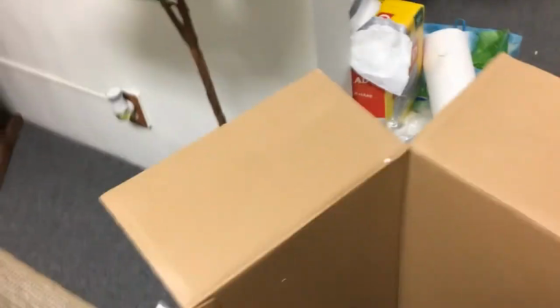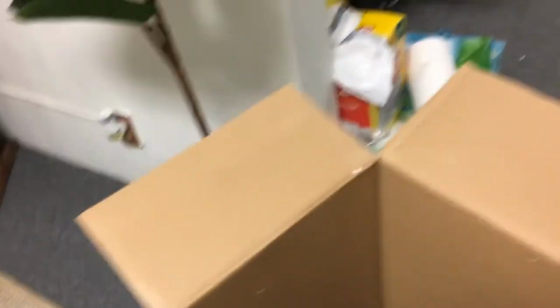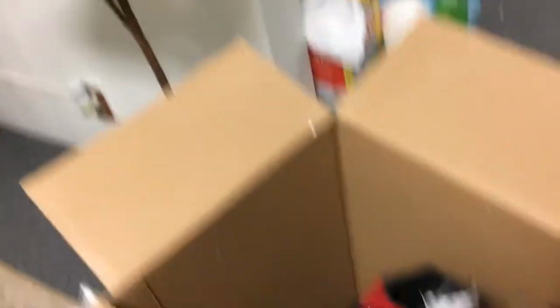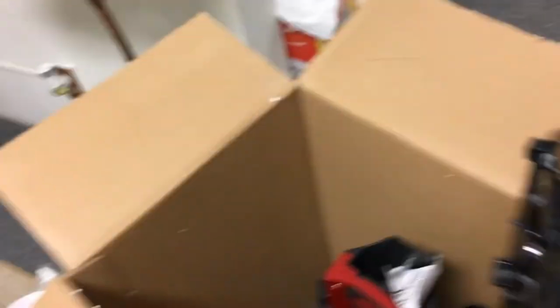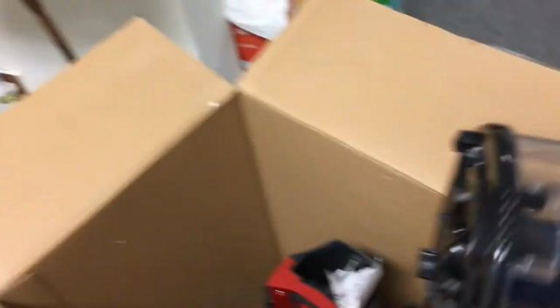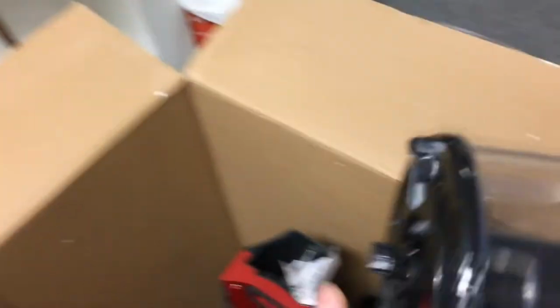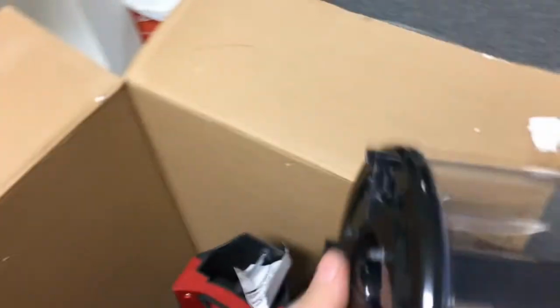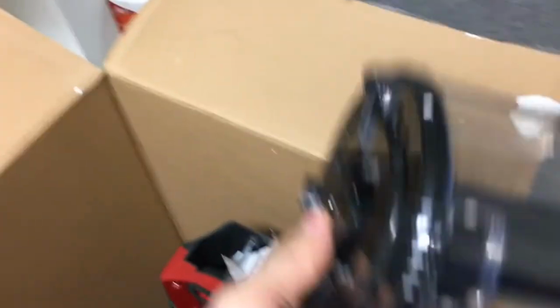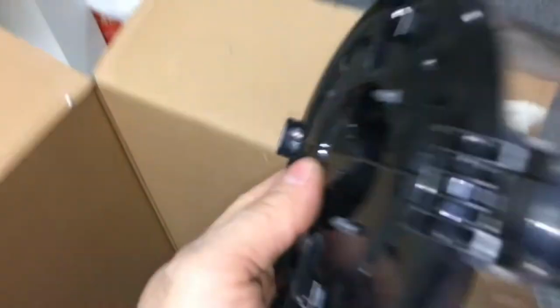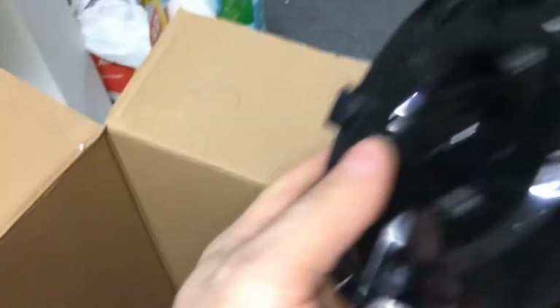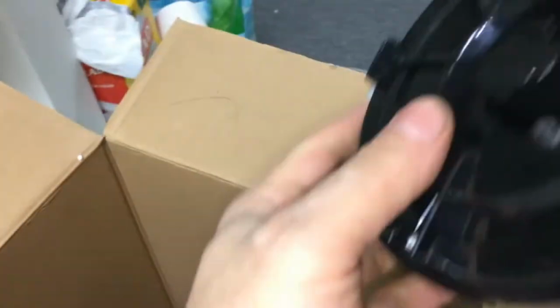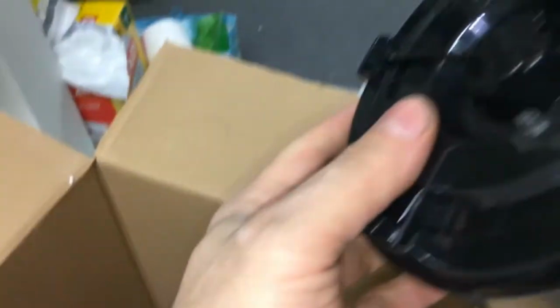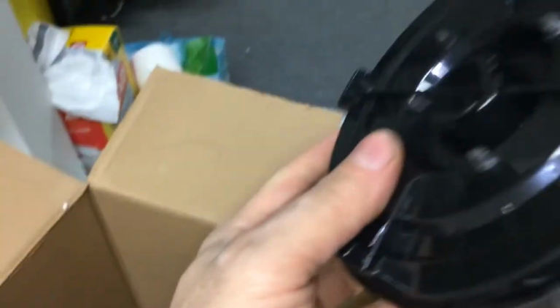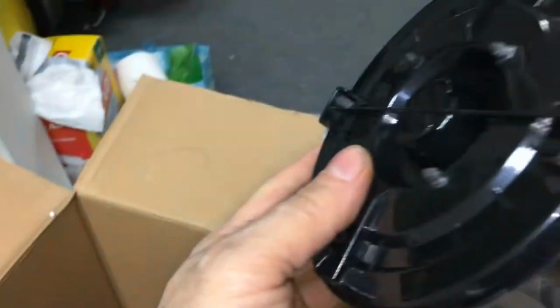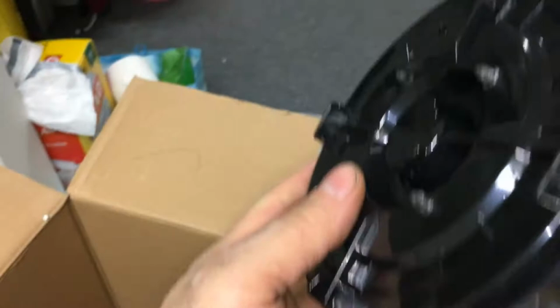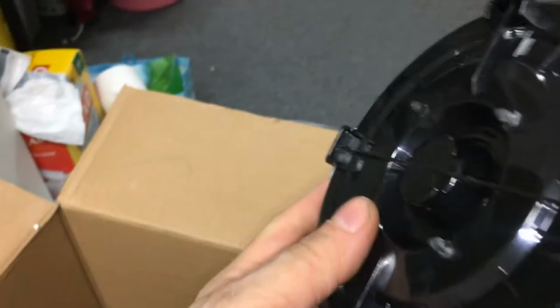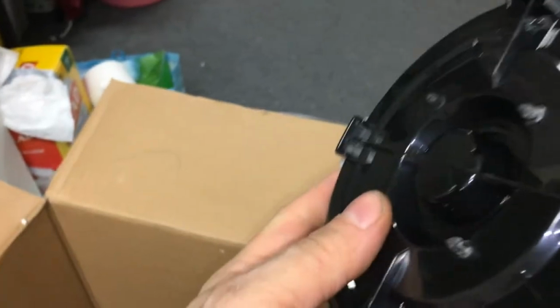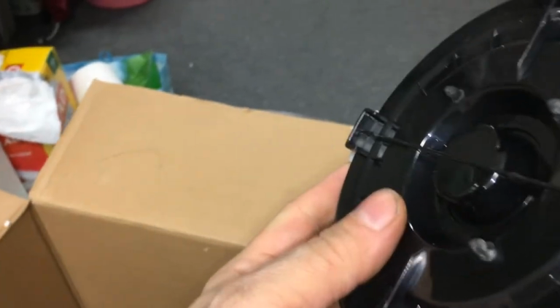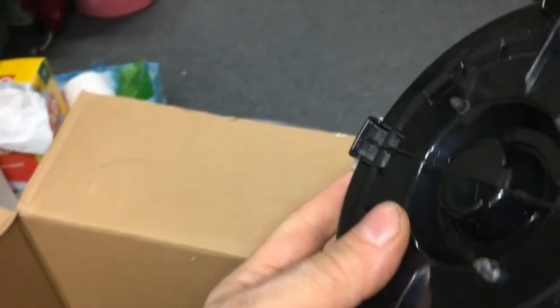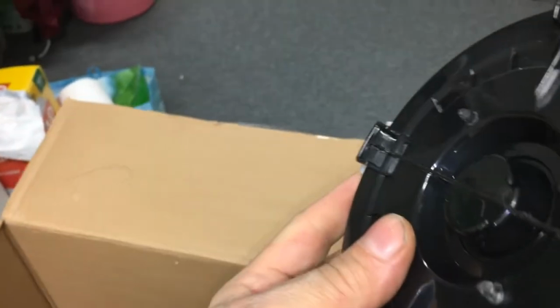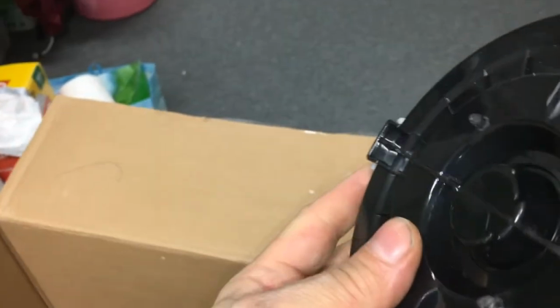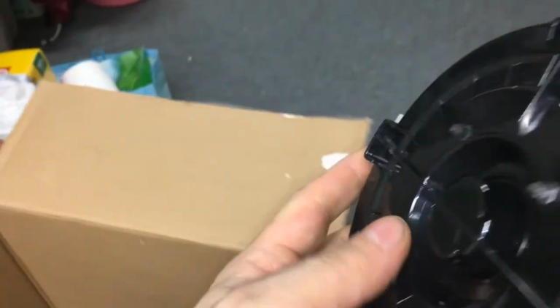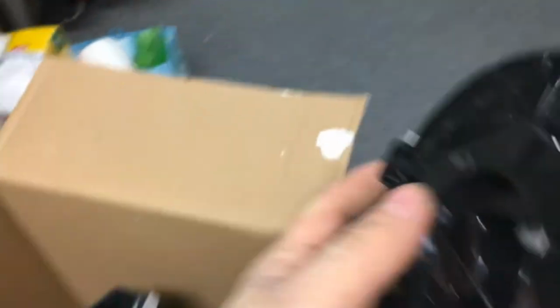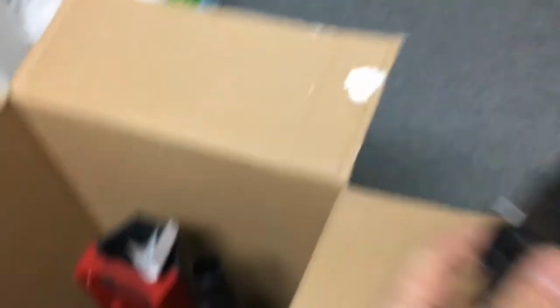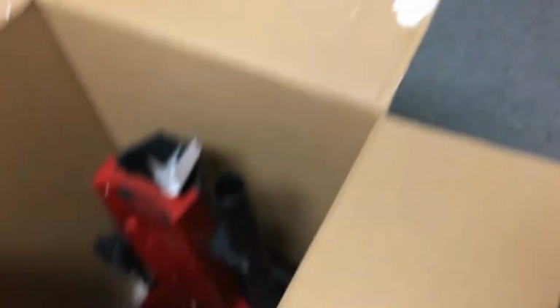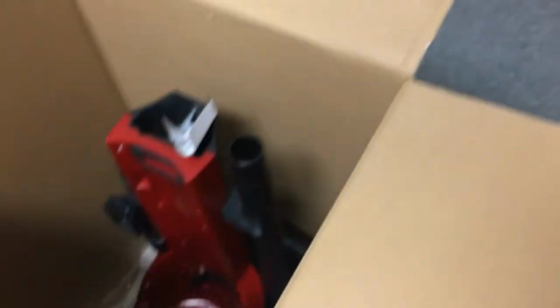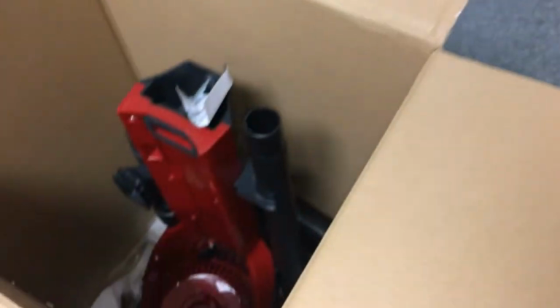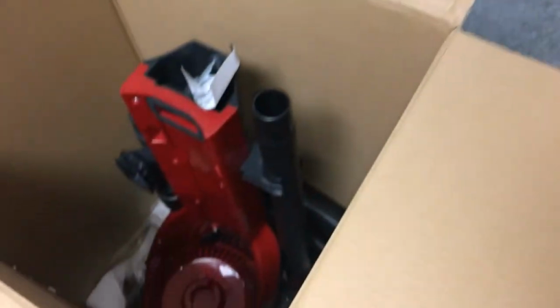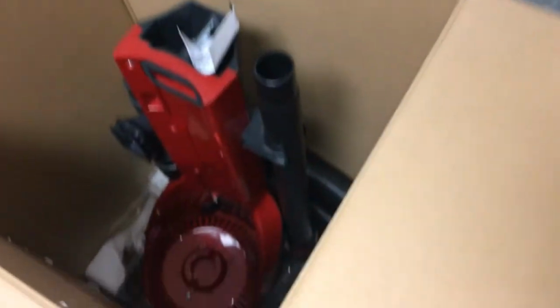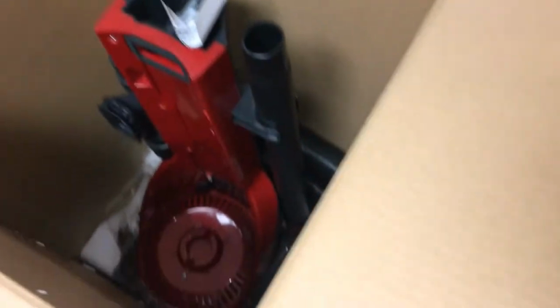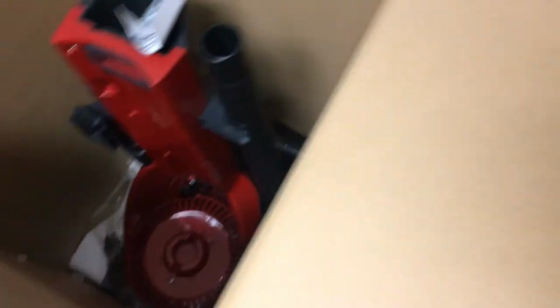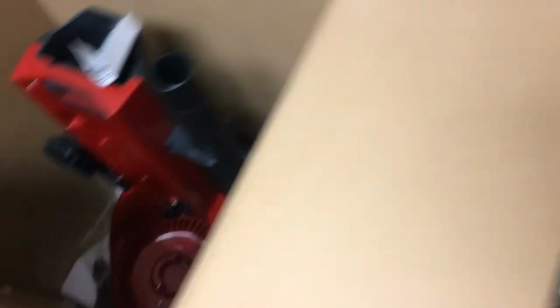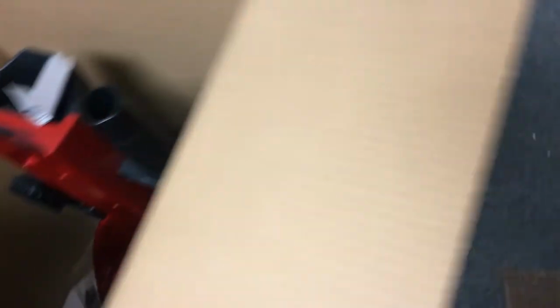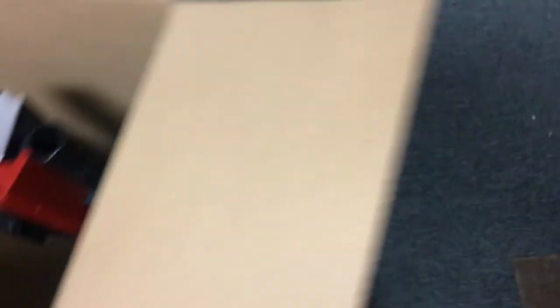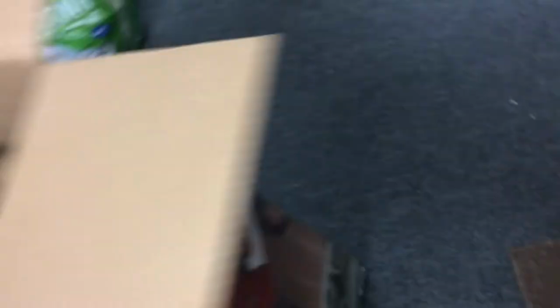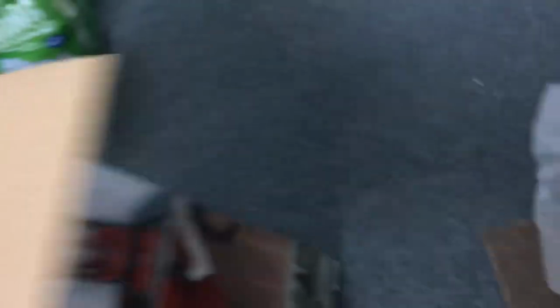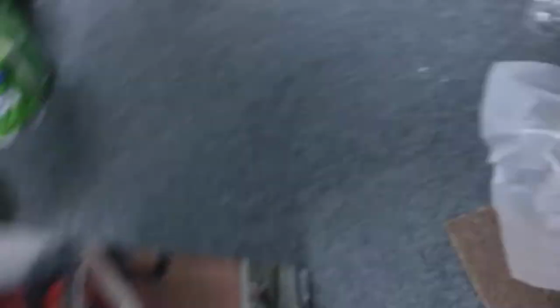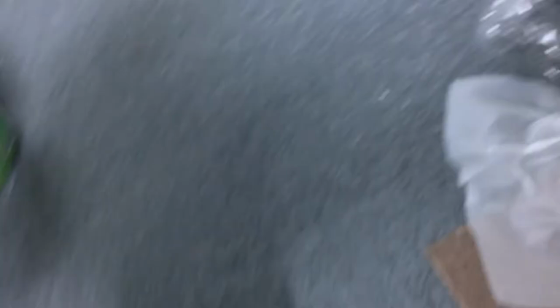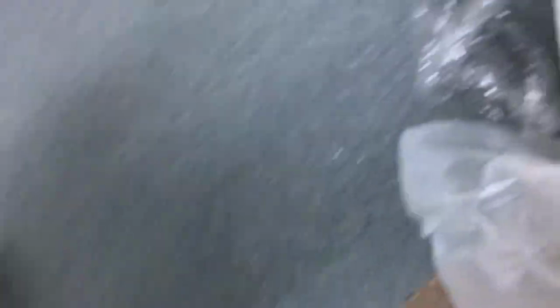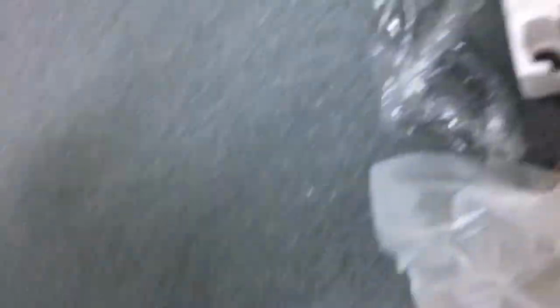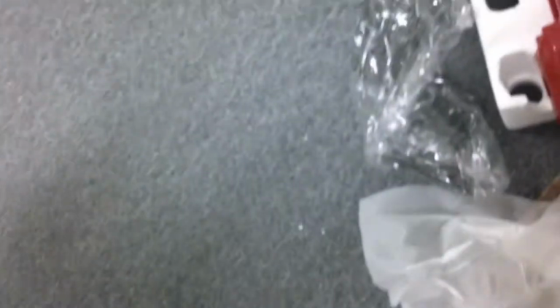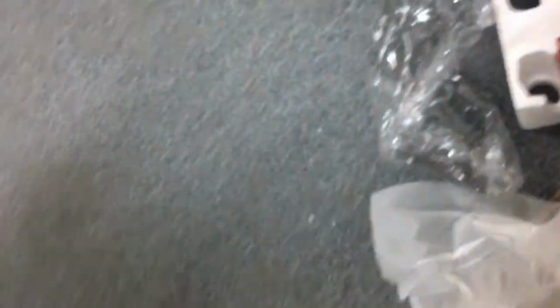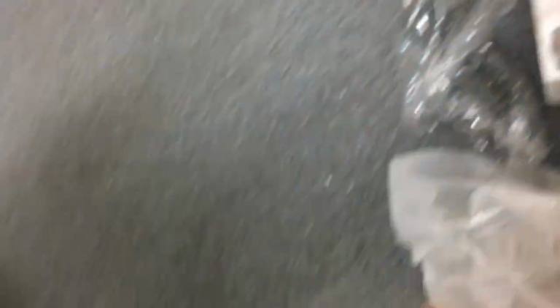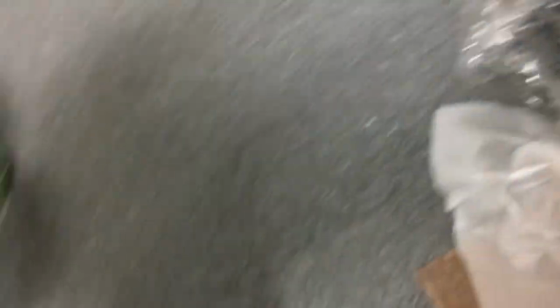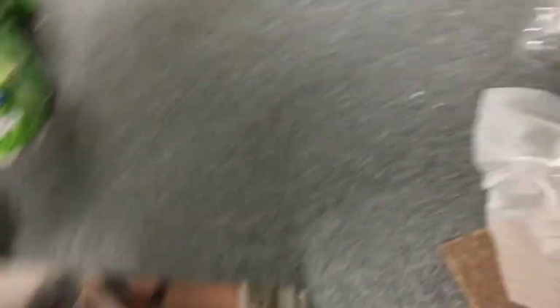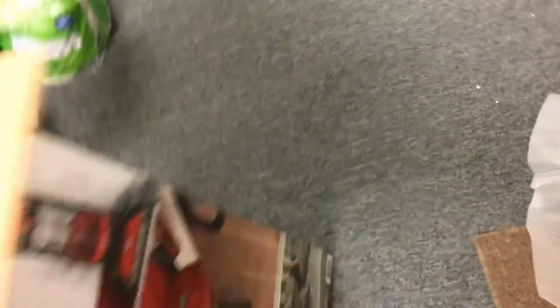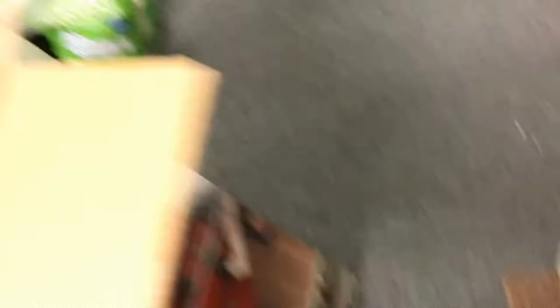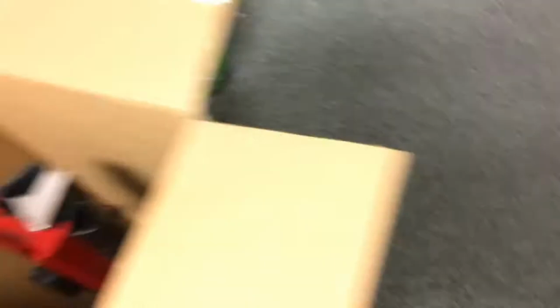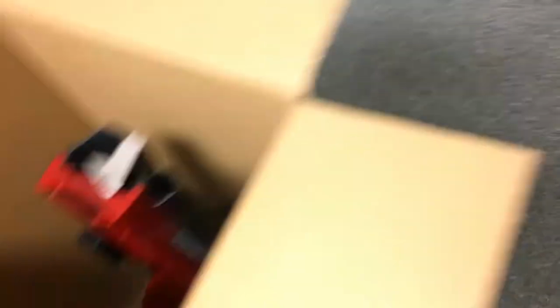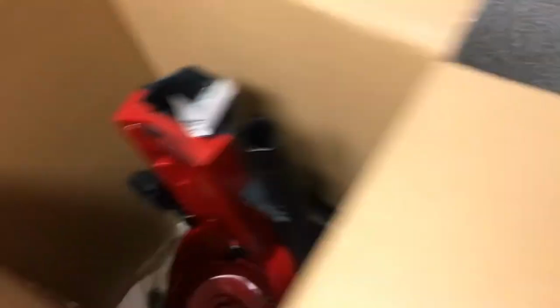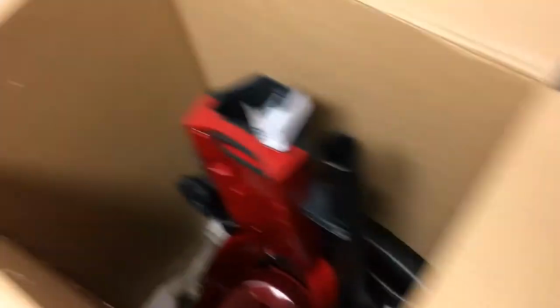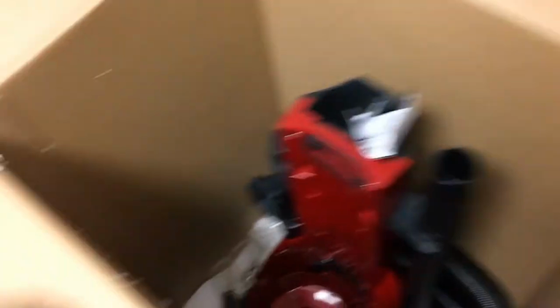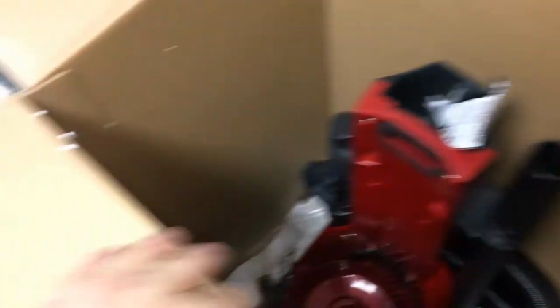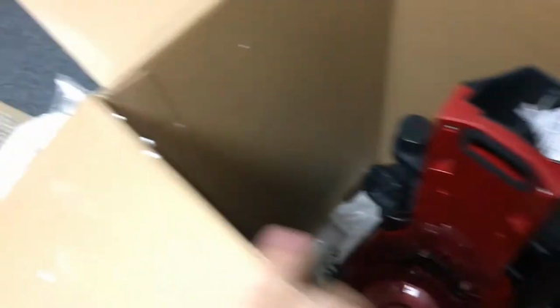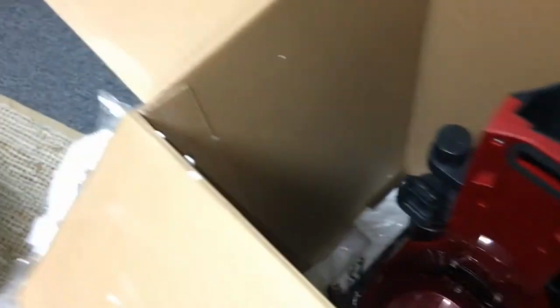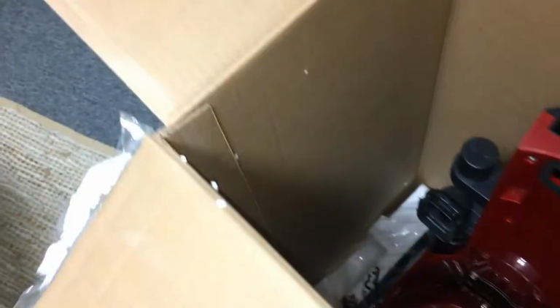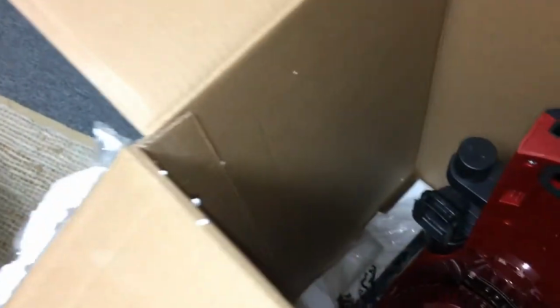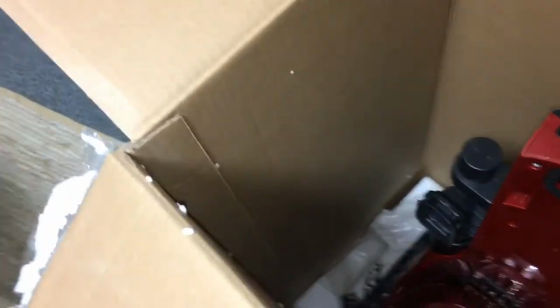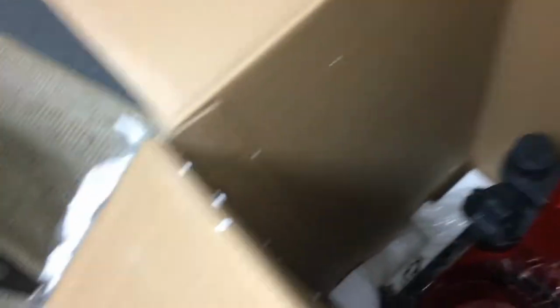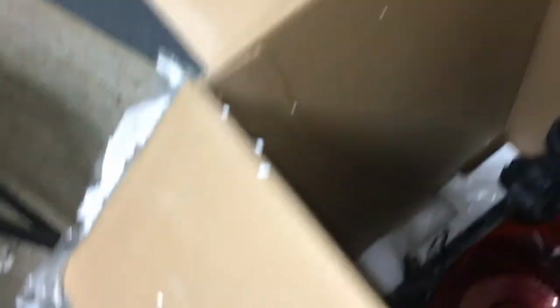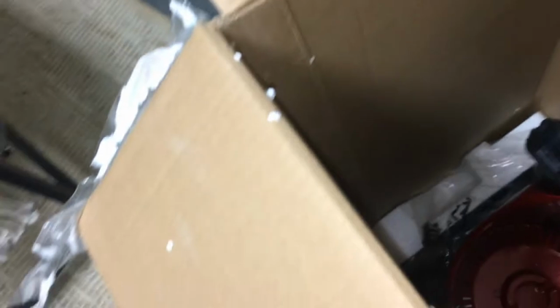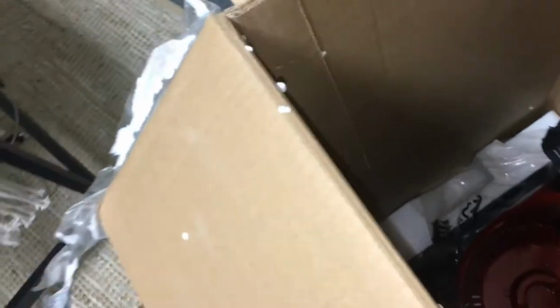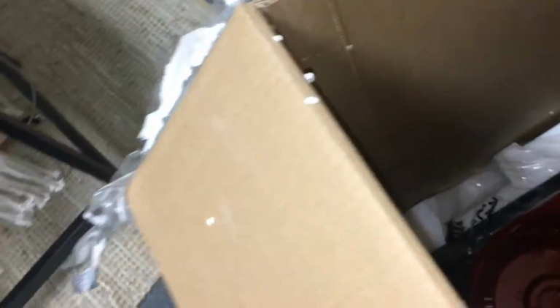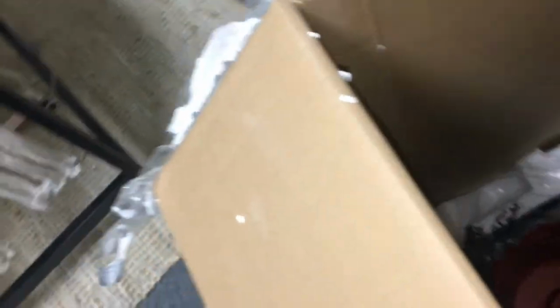Lifting it up by that did not get it out. I'm not sure that was supposed to come apart.